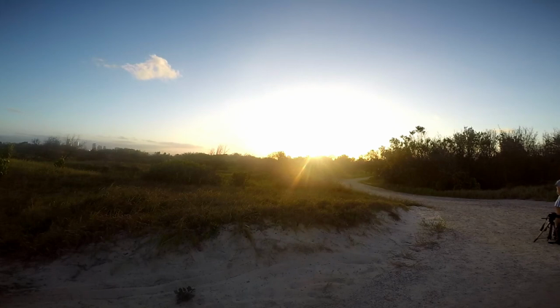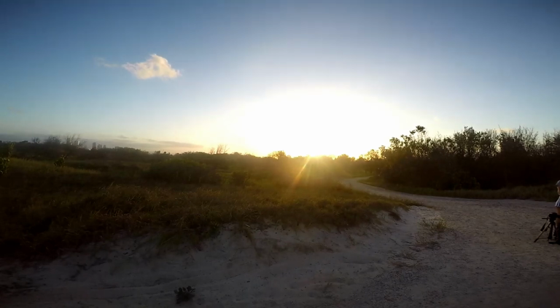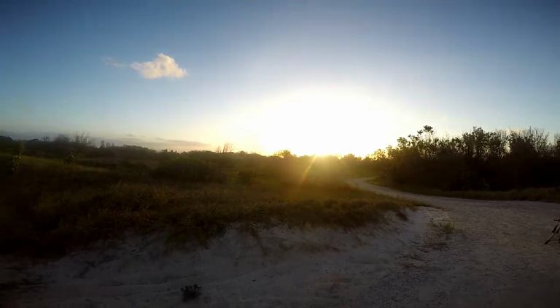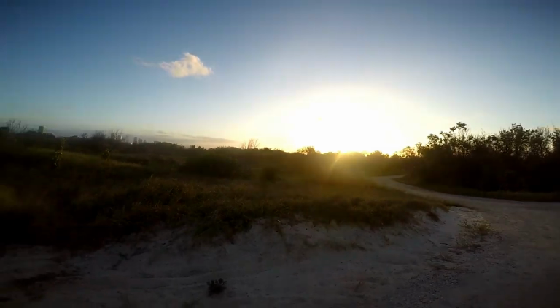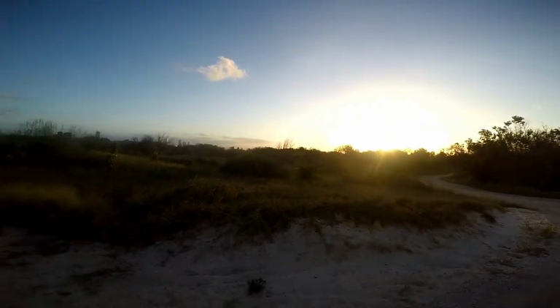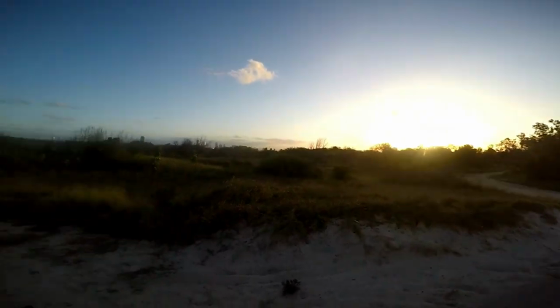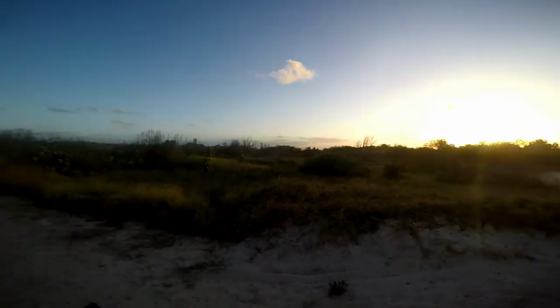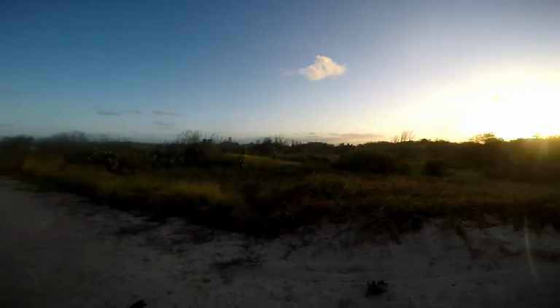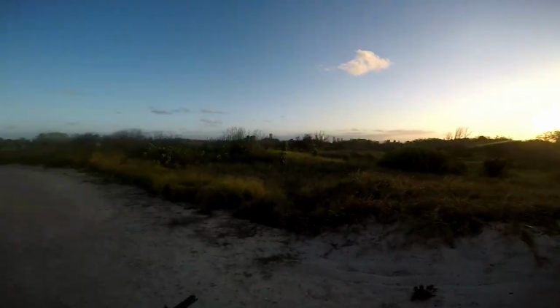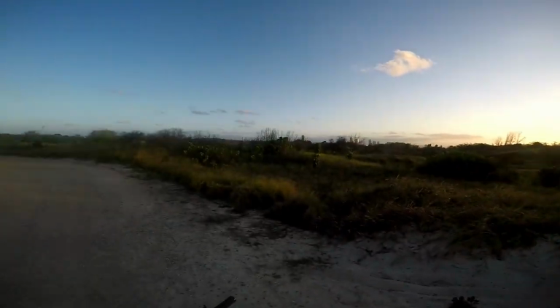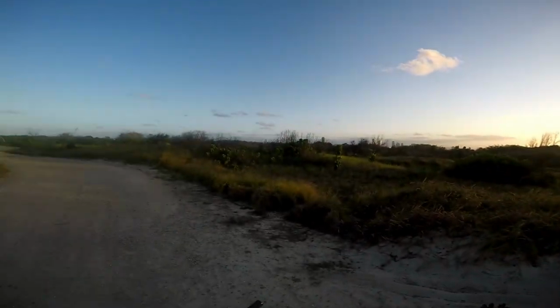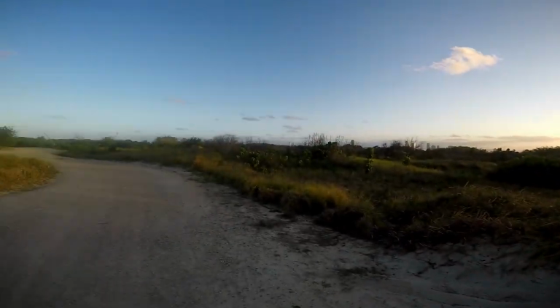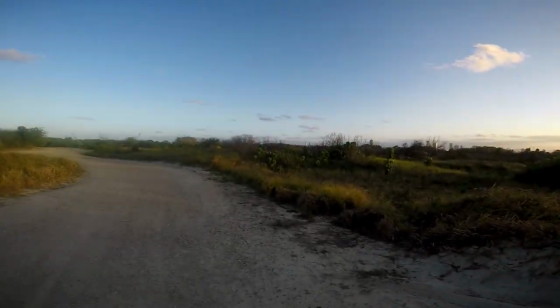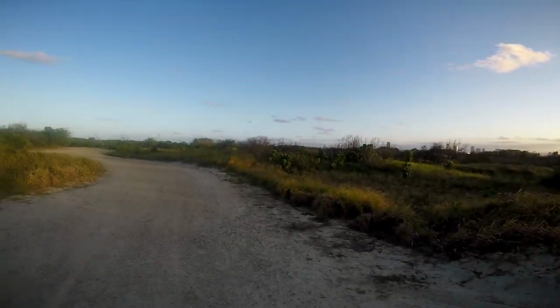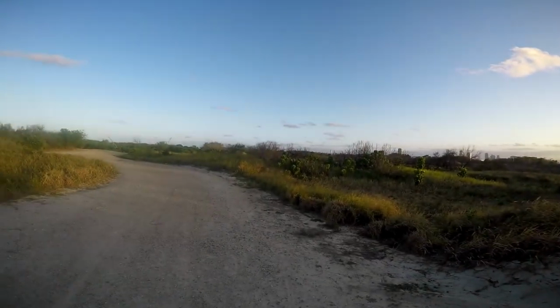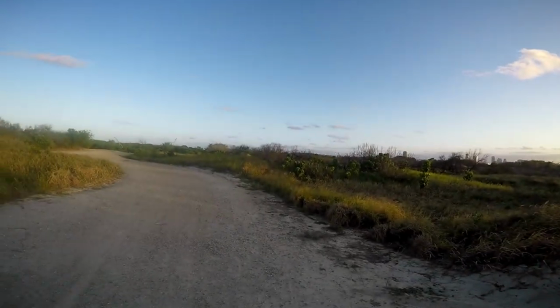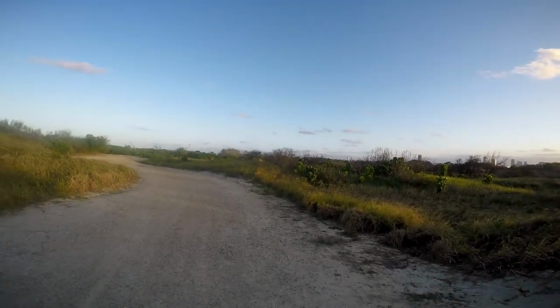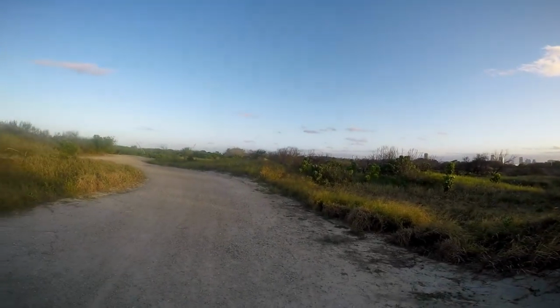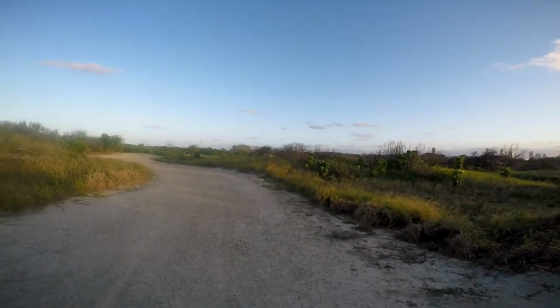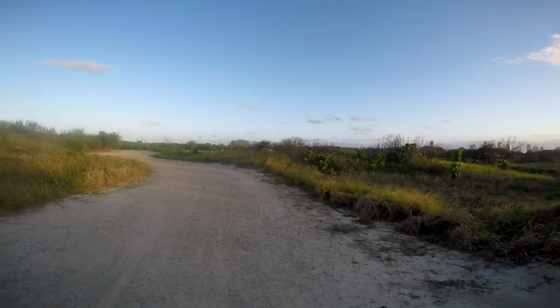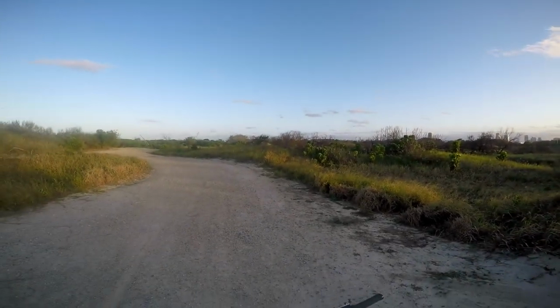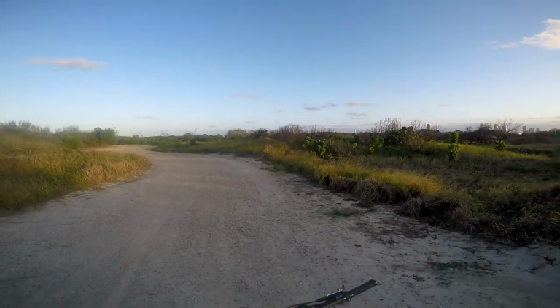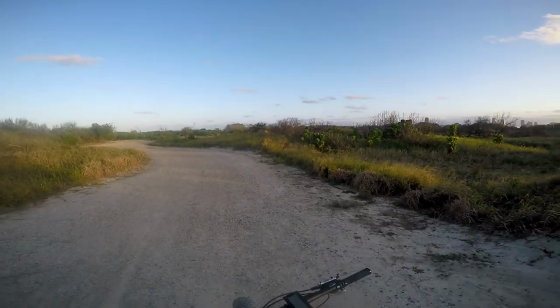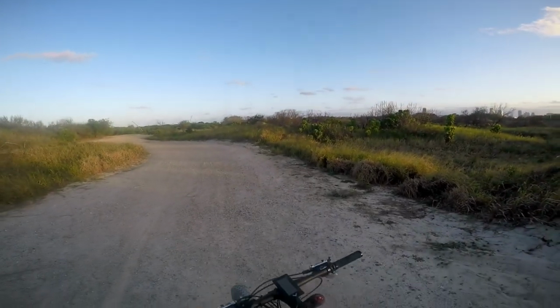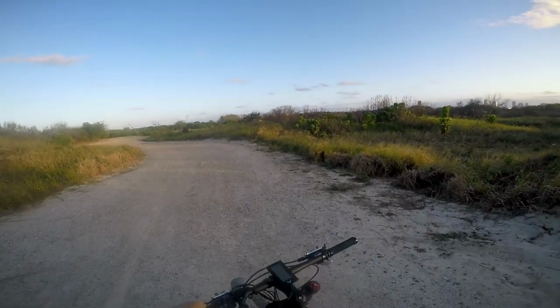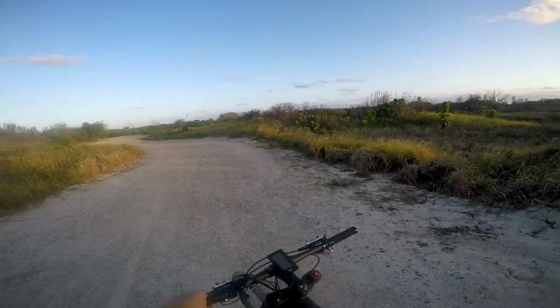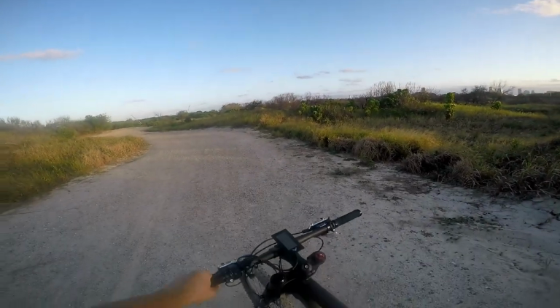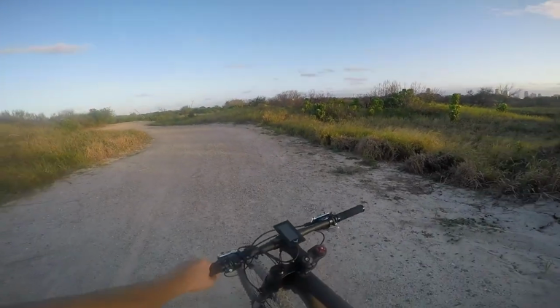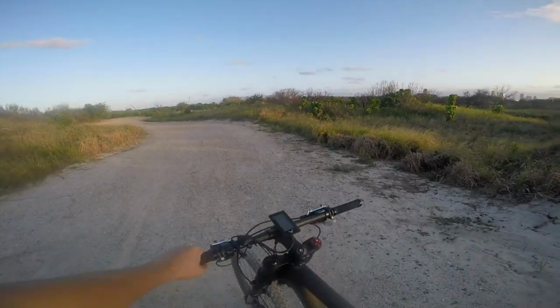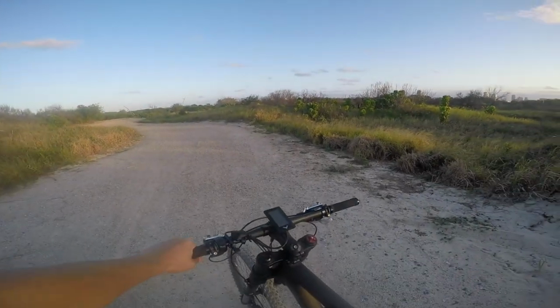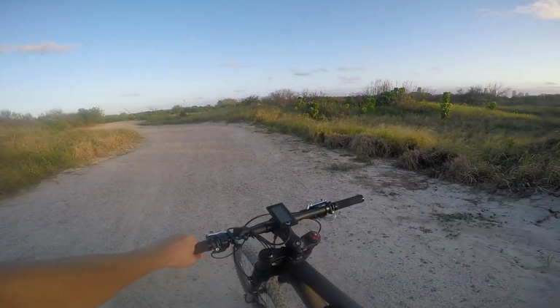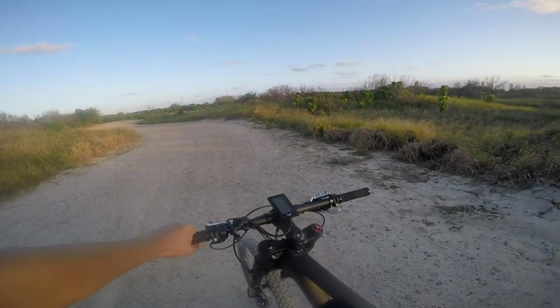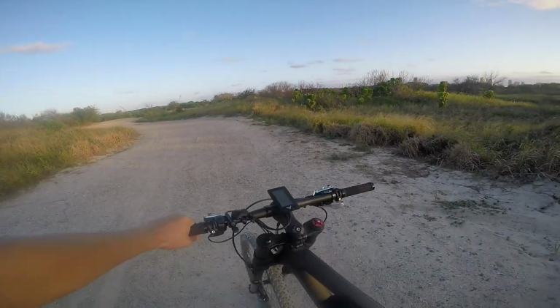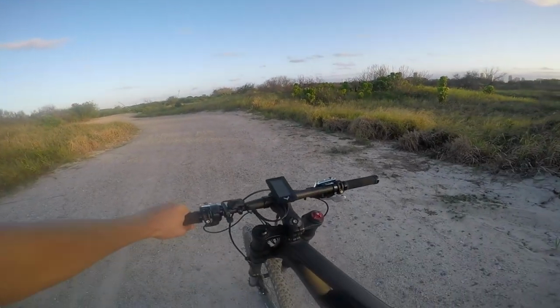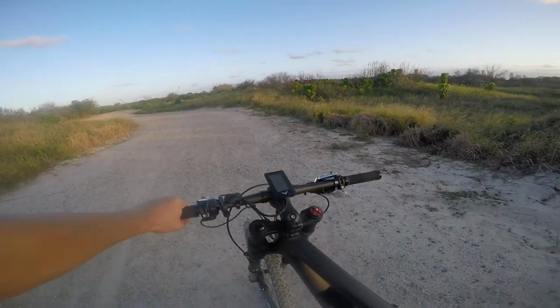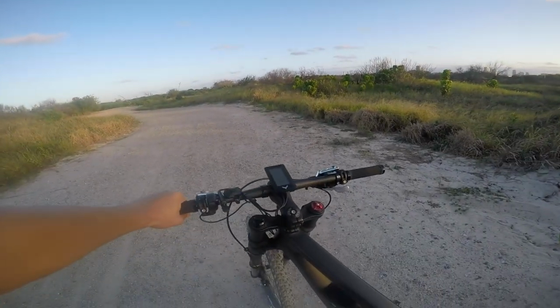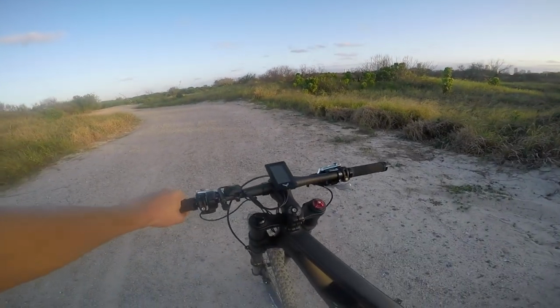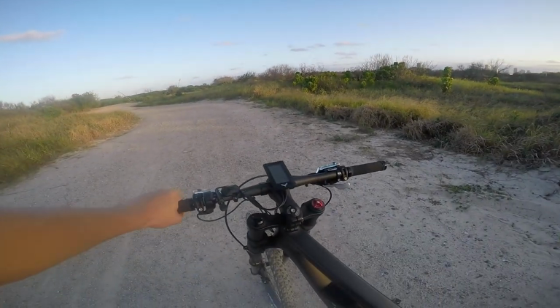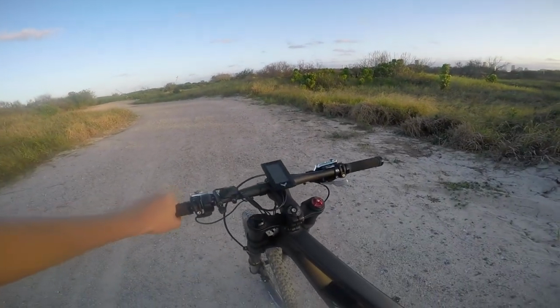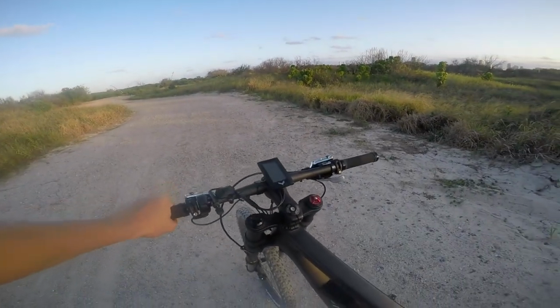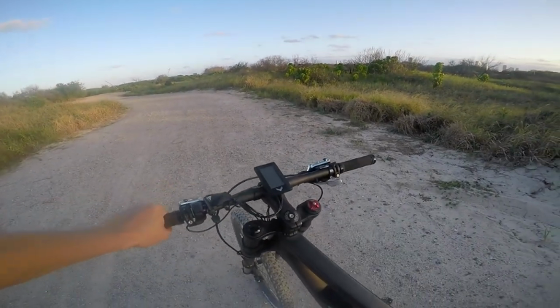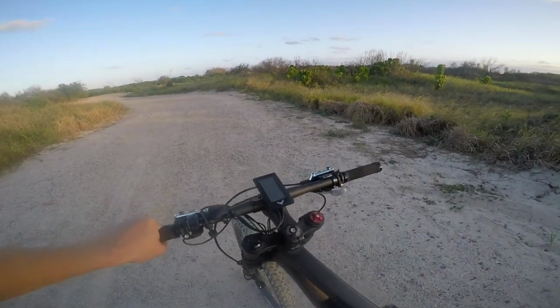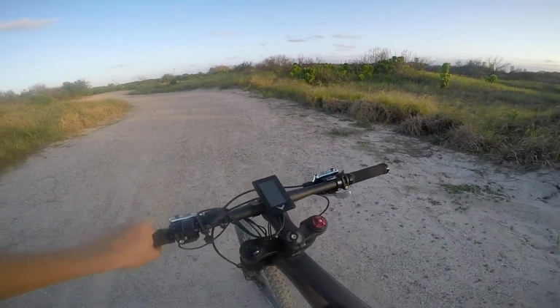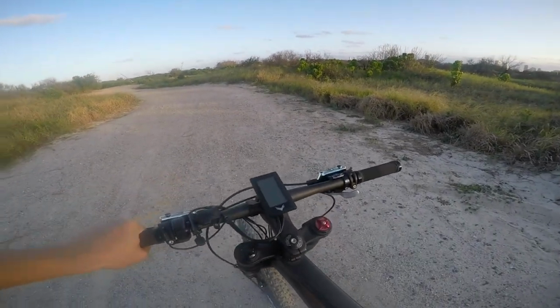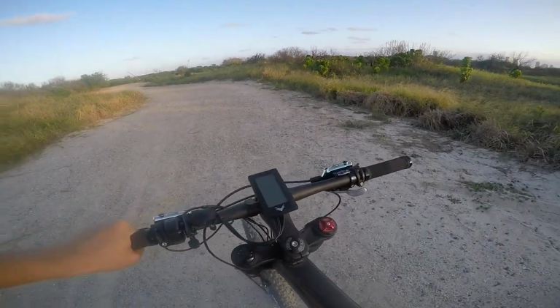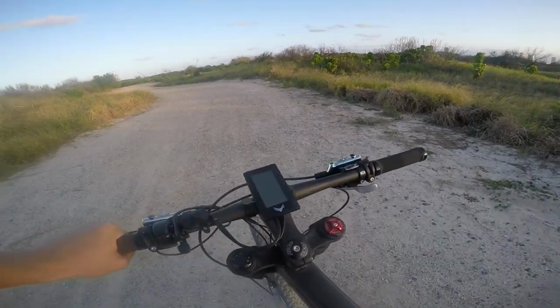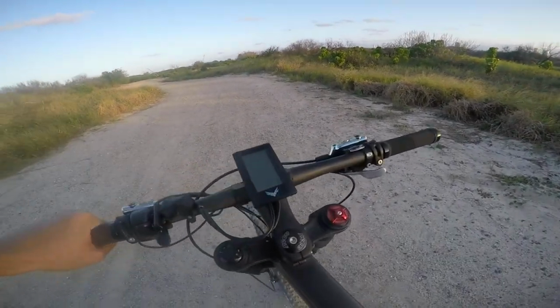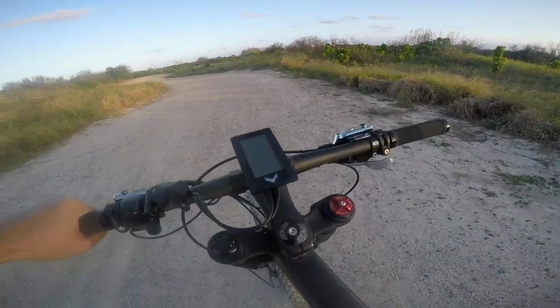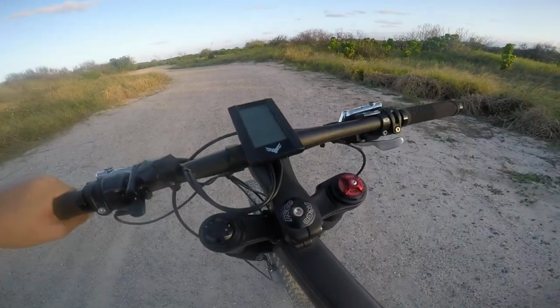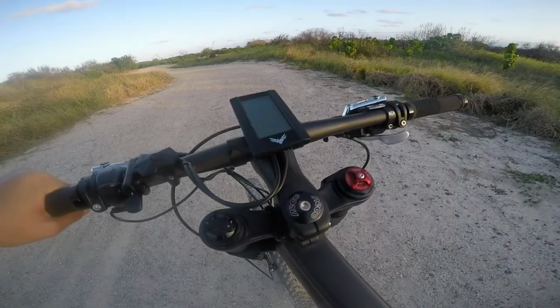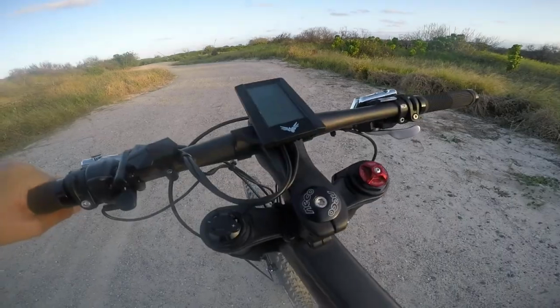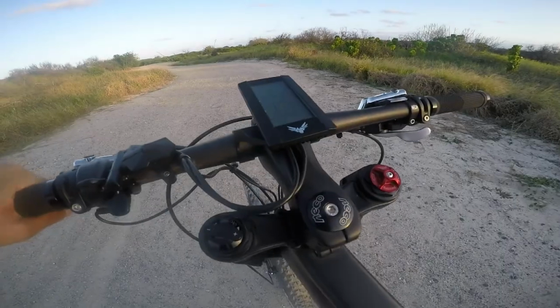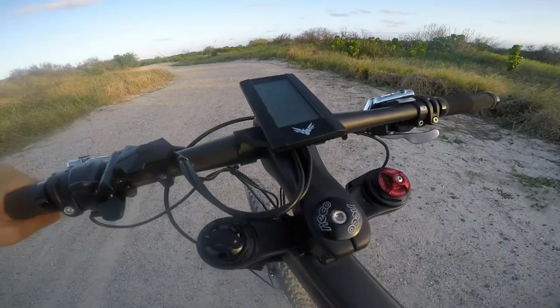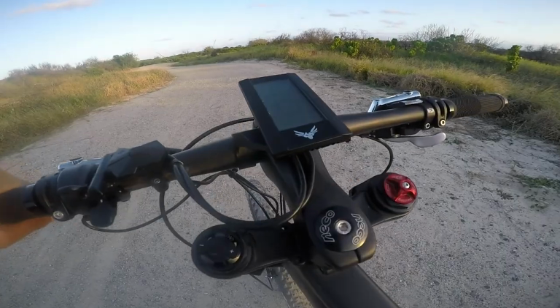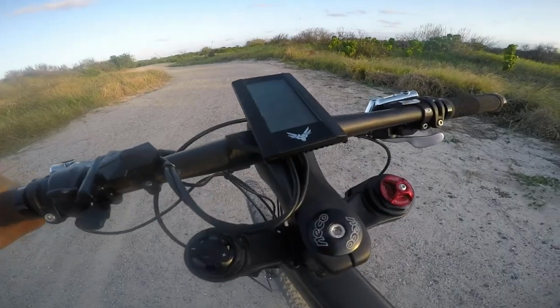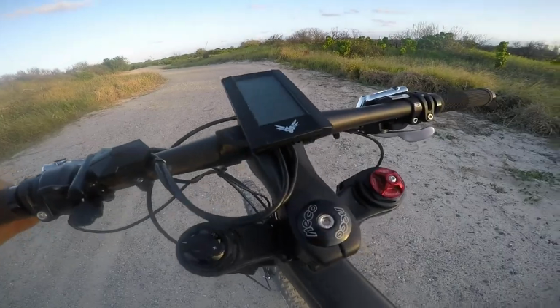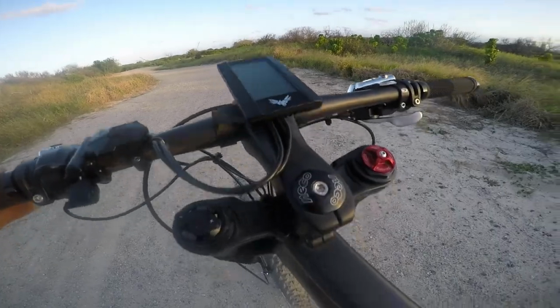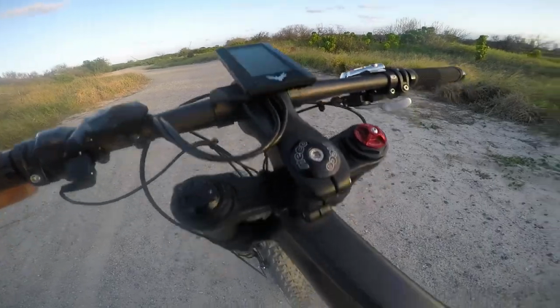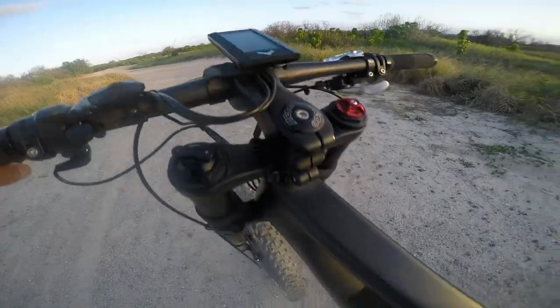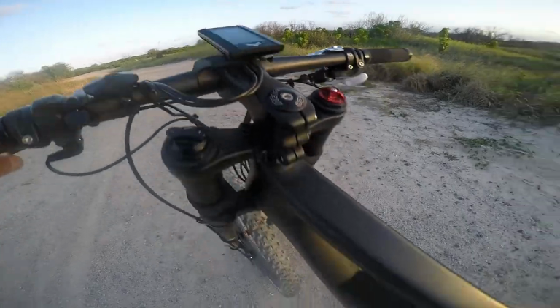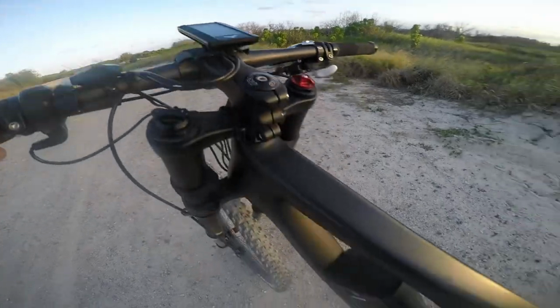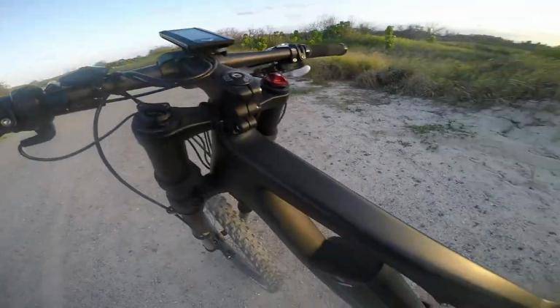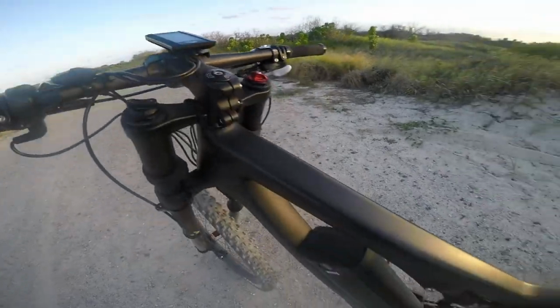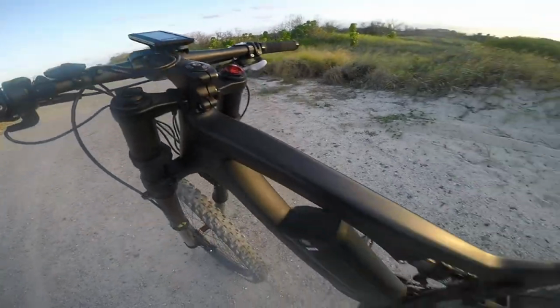Hey, how's it going? It's Eric from eBiking Now, and today we have this monster, the Calibar Carbon Wraith.